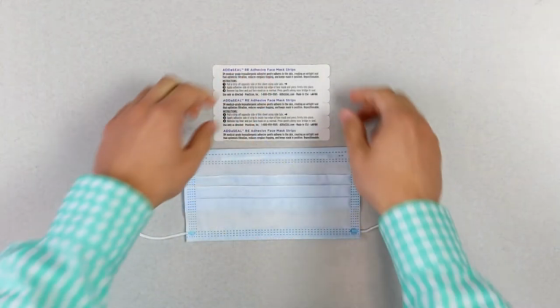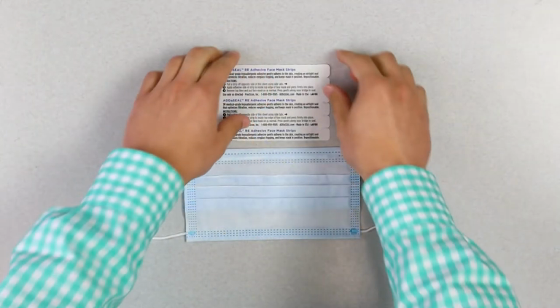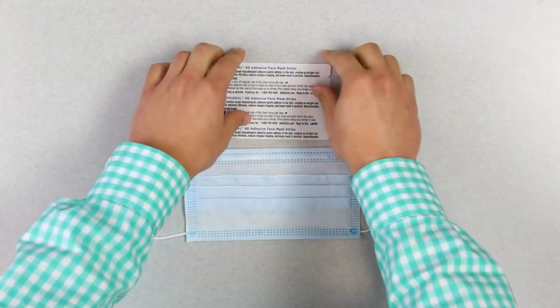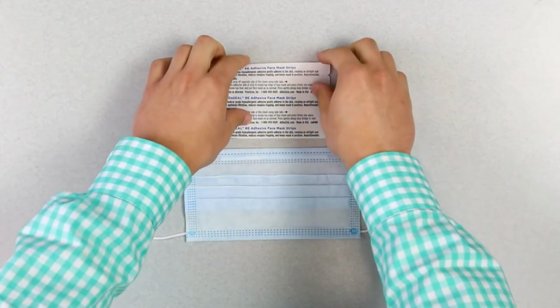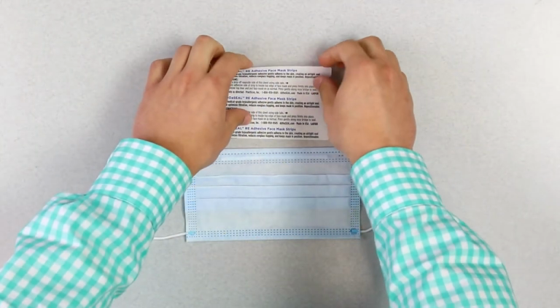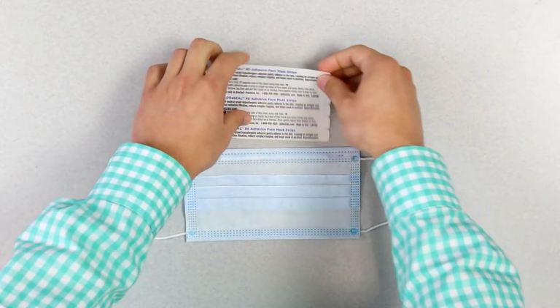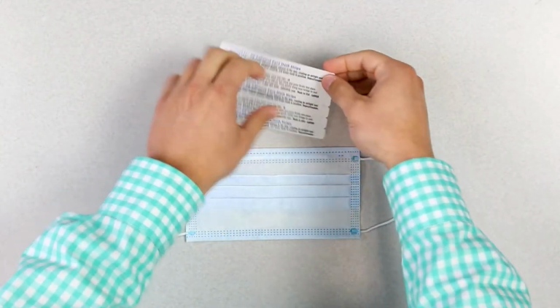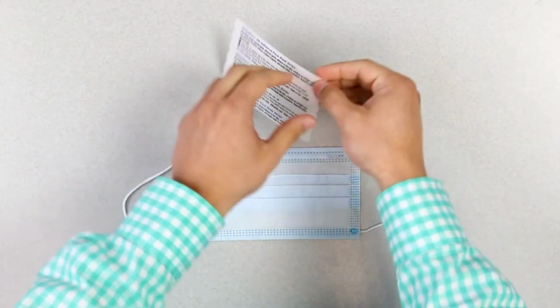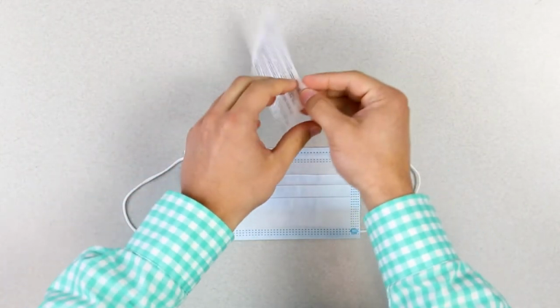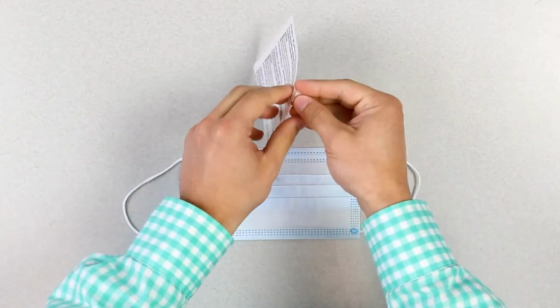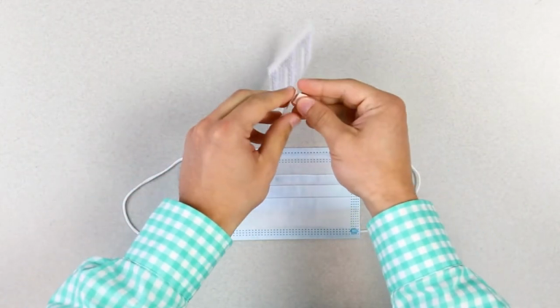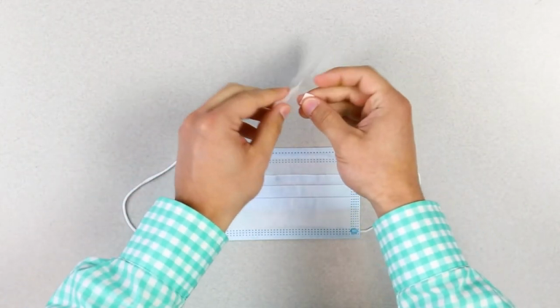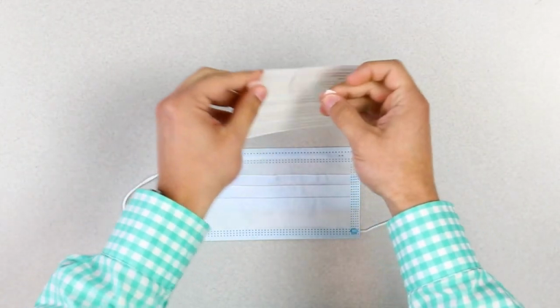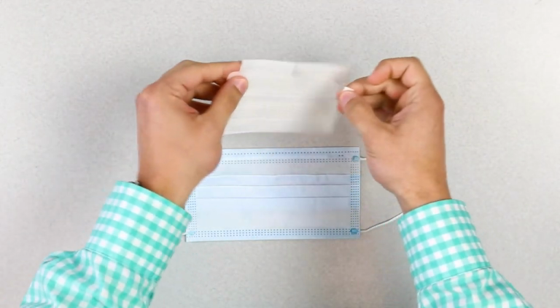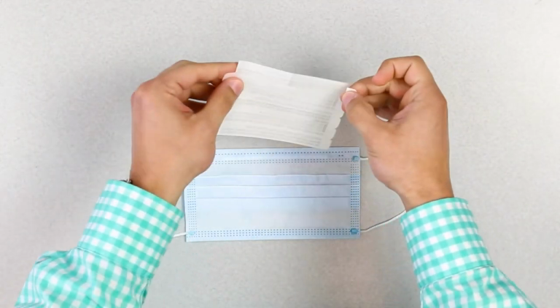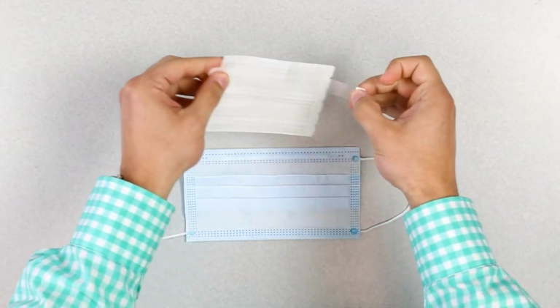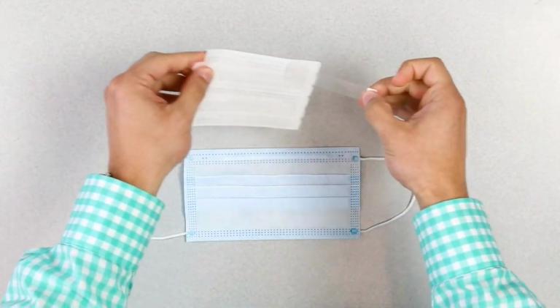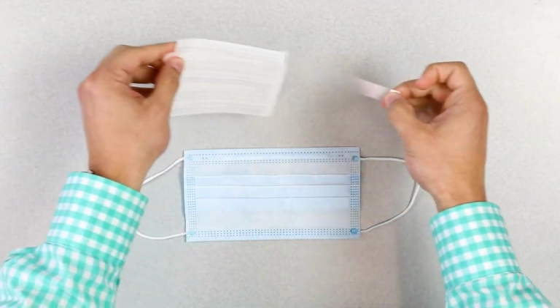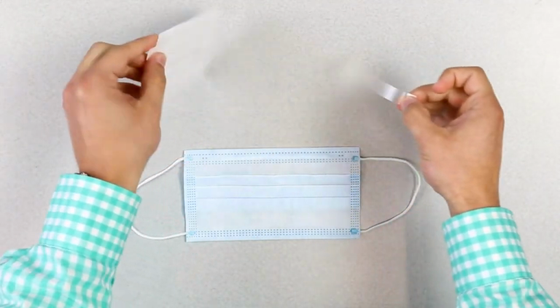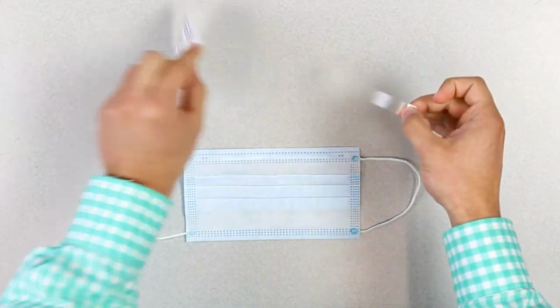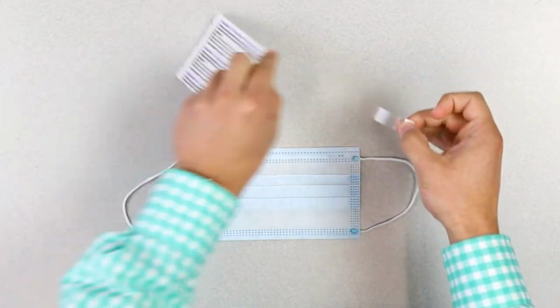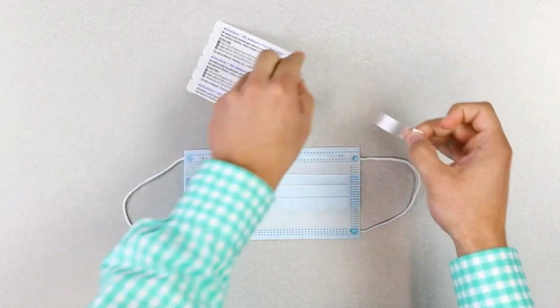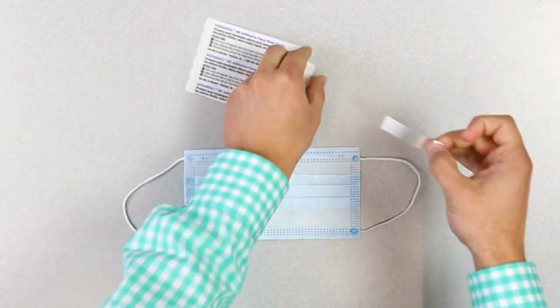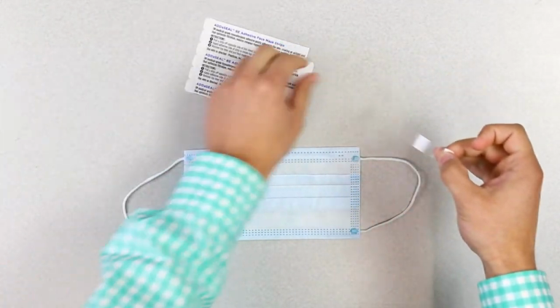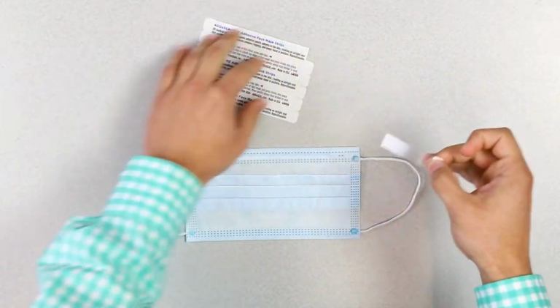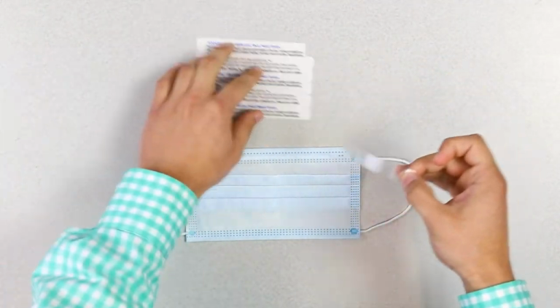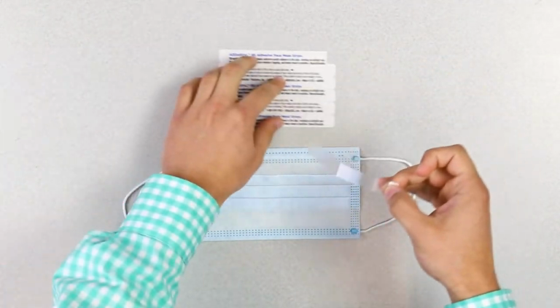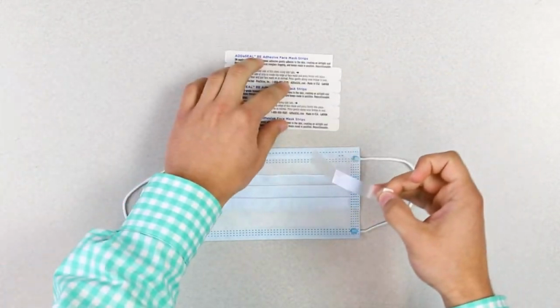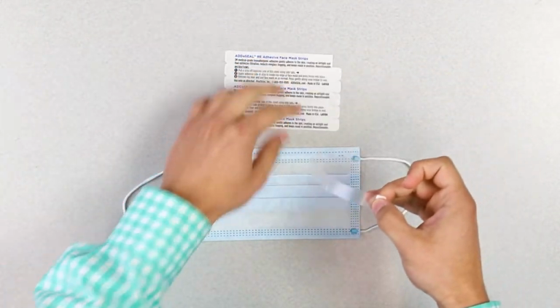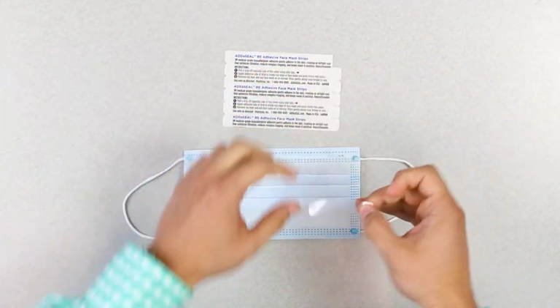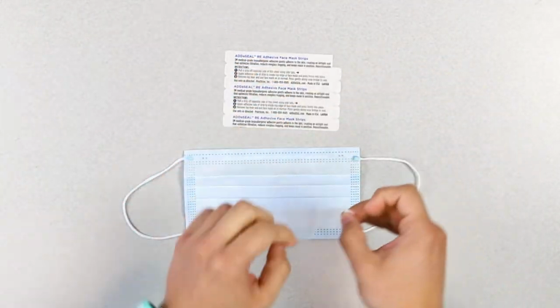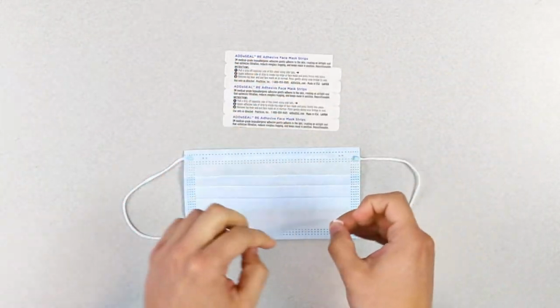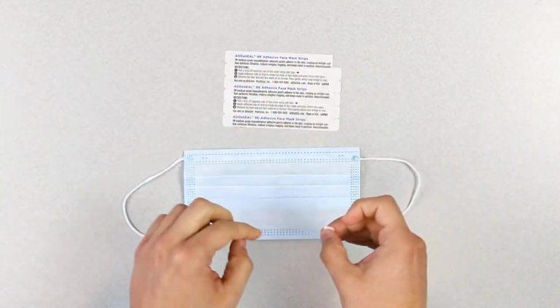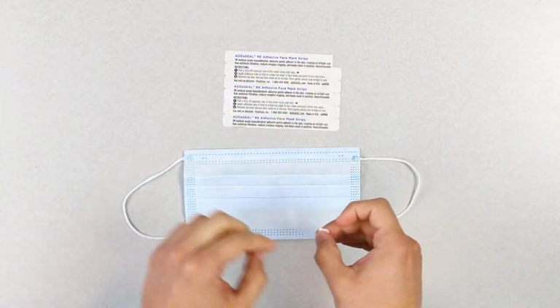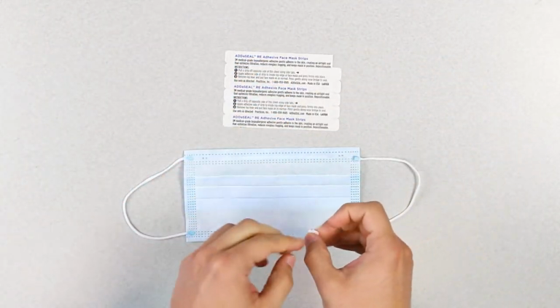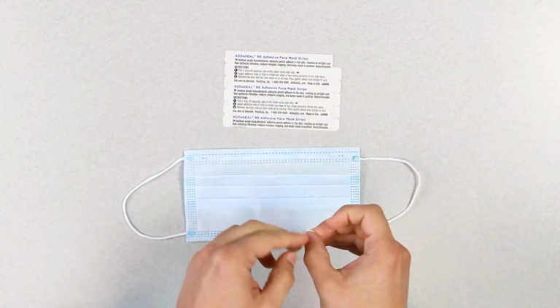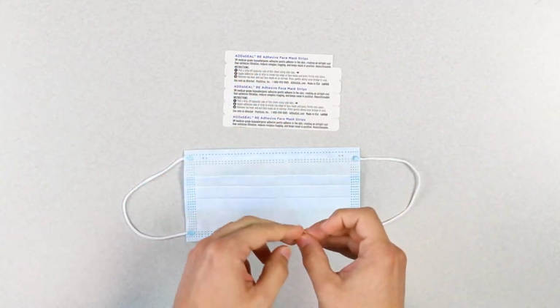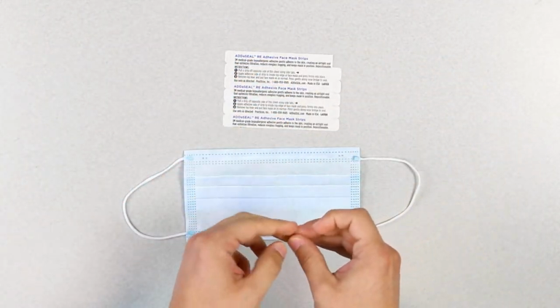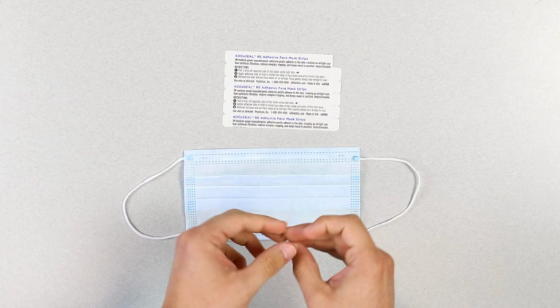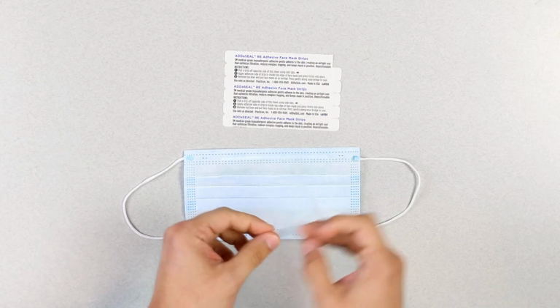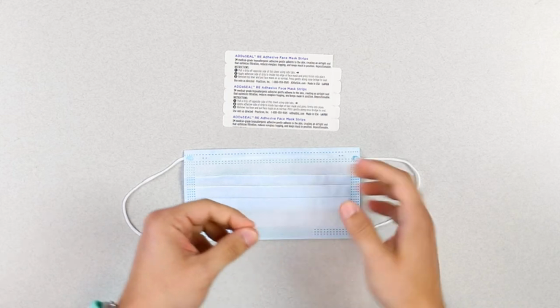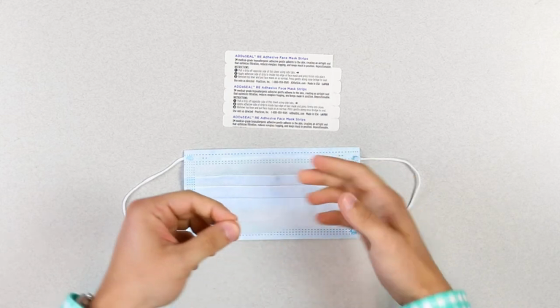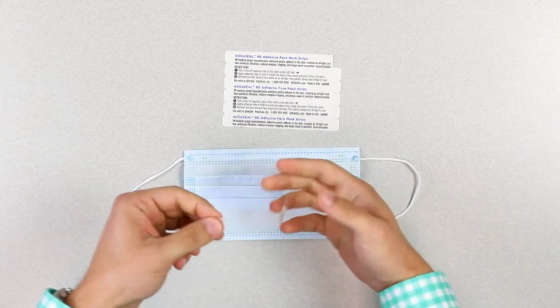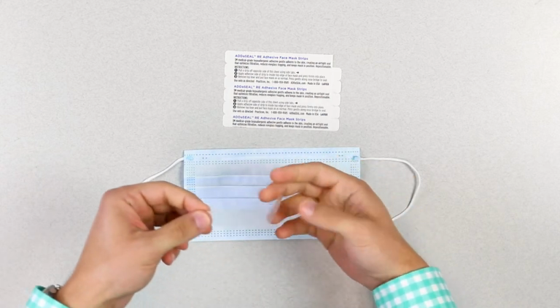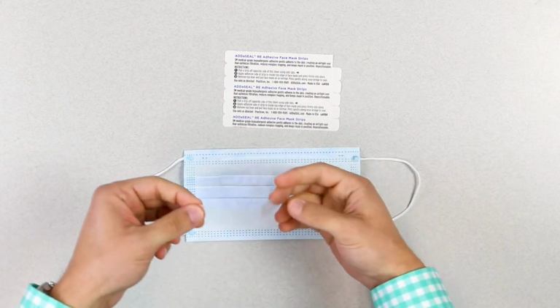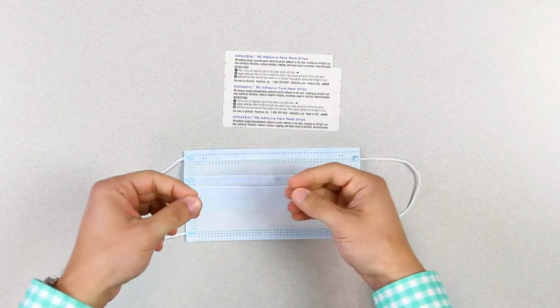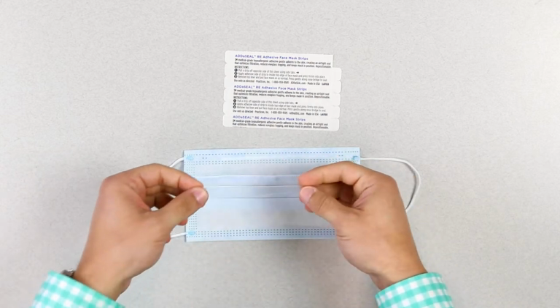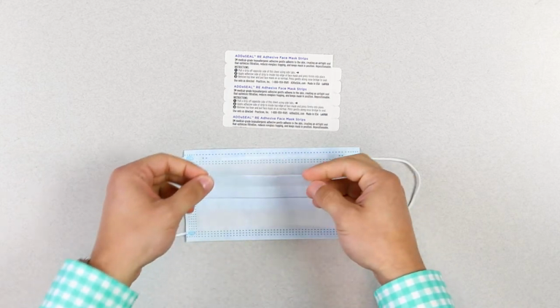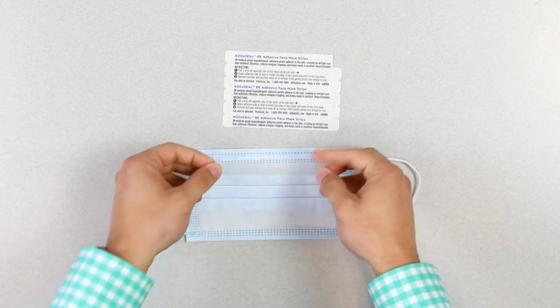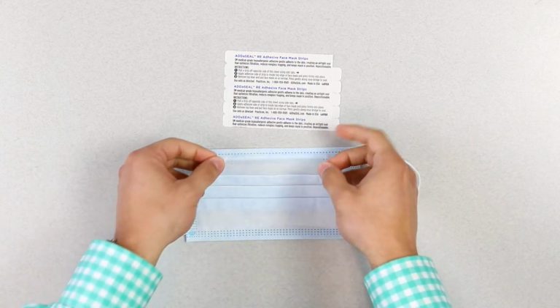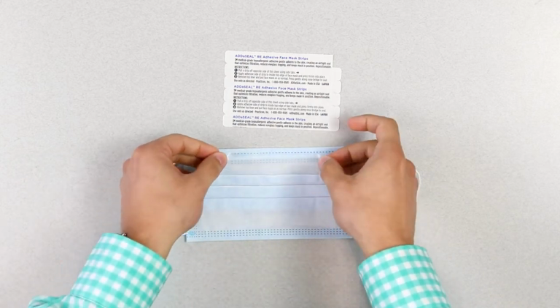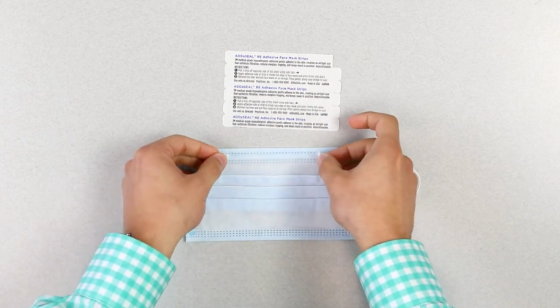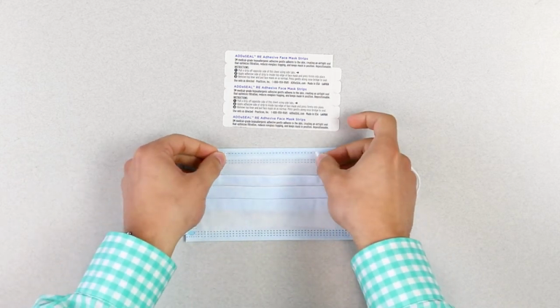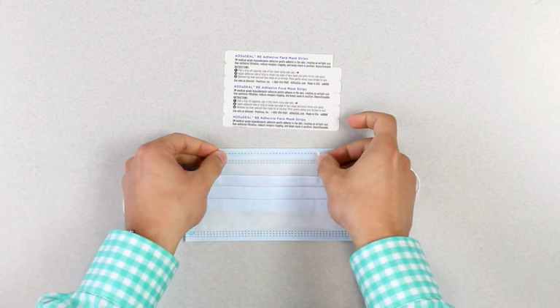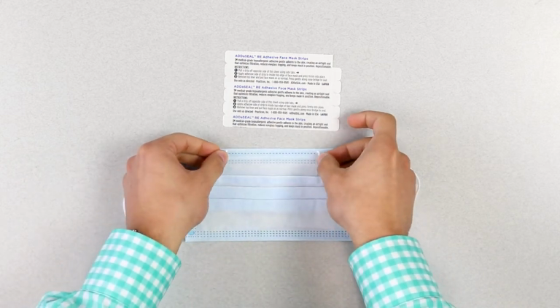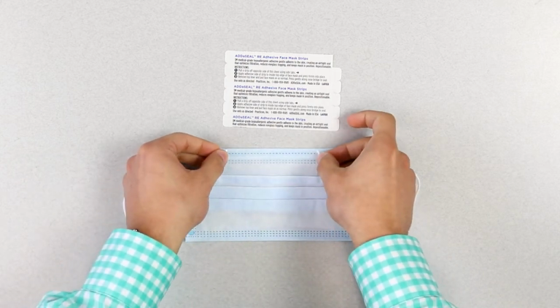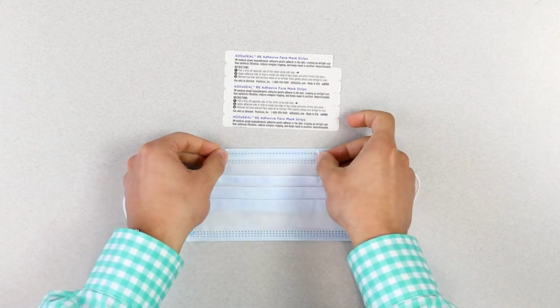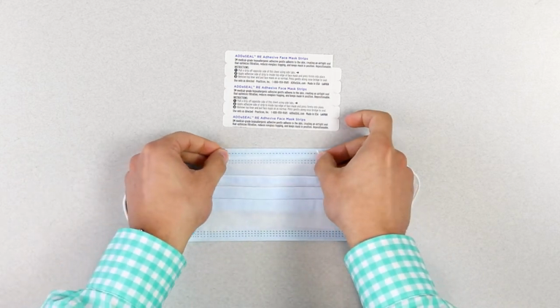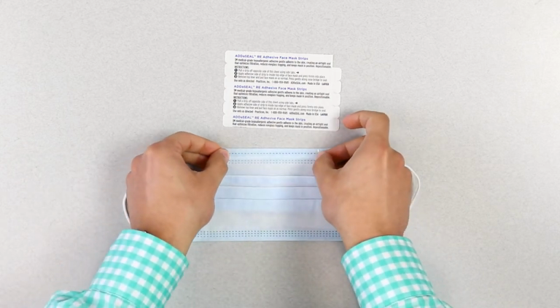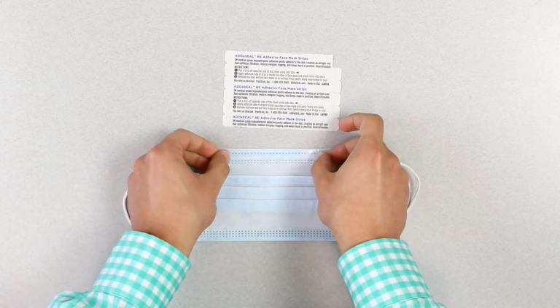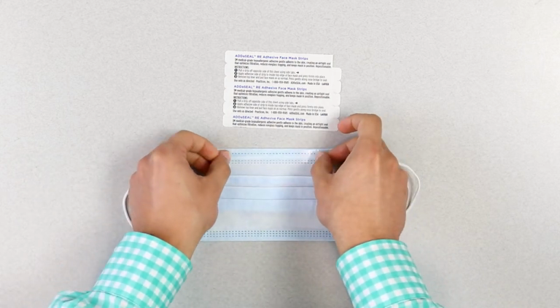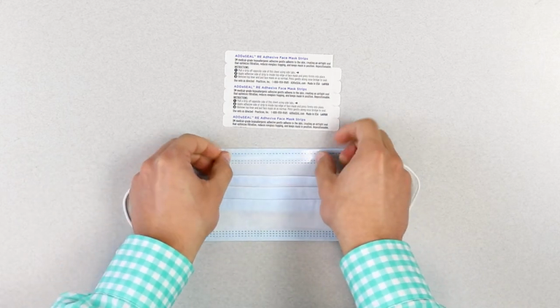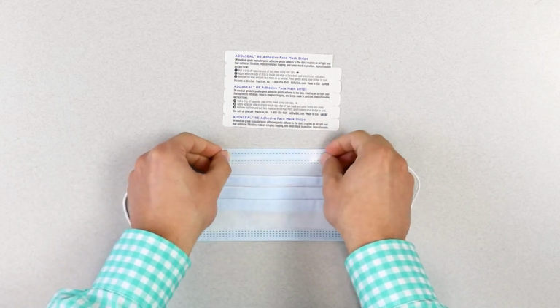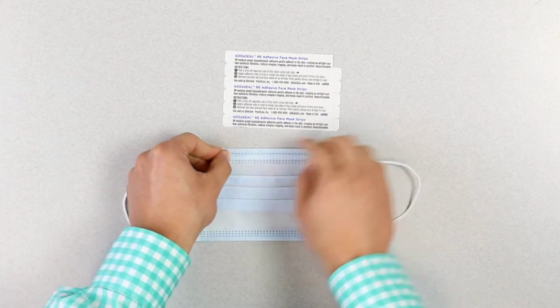Made with a 3M medical-grade hypoallergenic adhesive, Add-A-Seal works with any face mask to improve fit and performance.